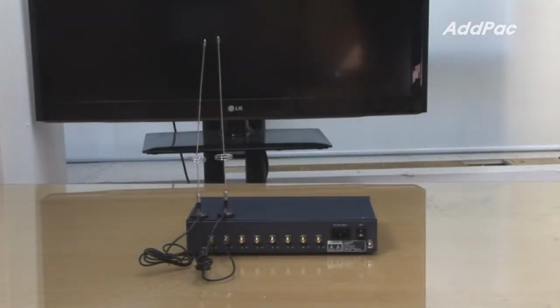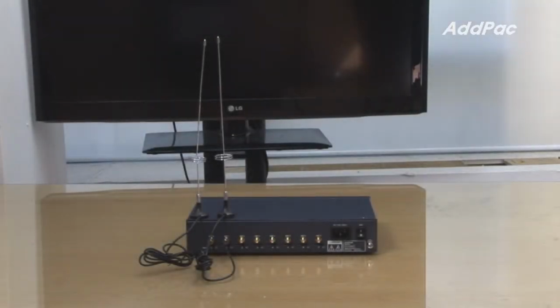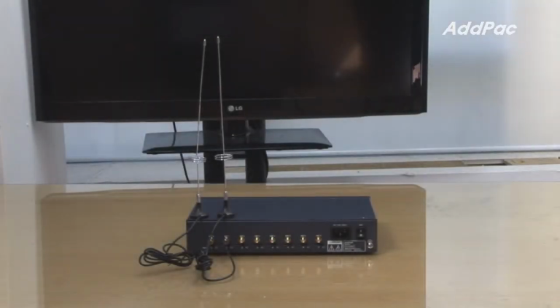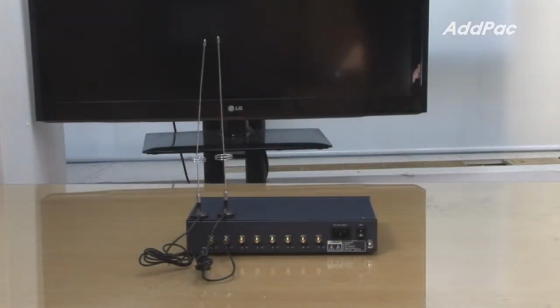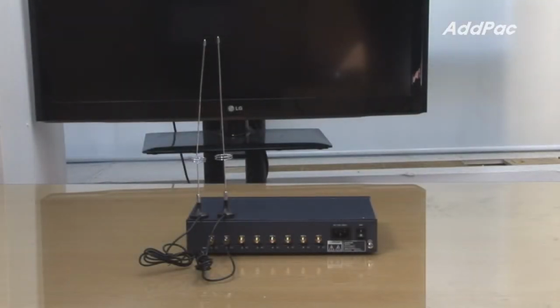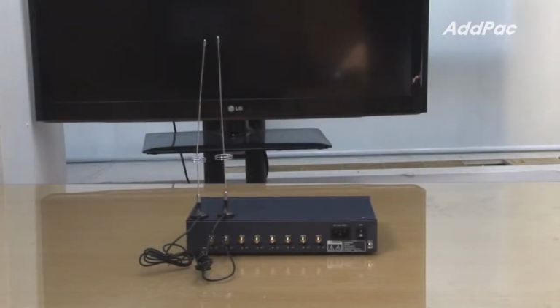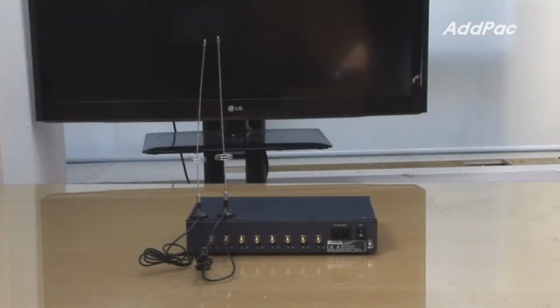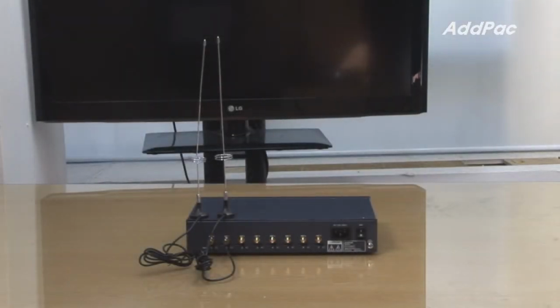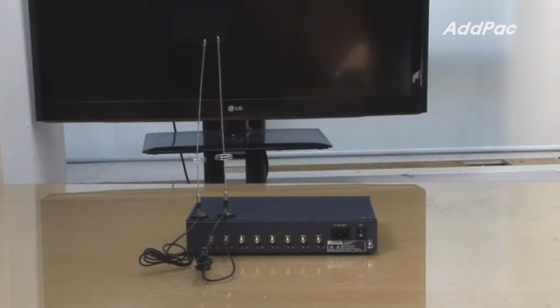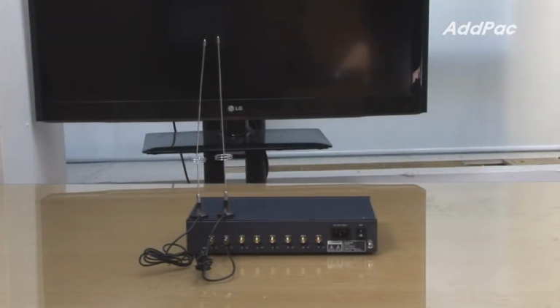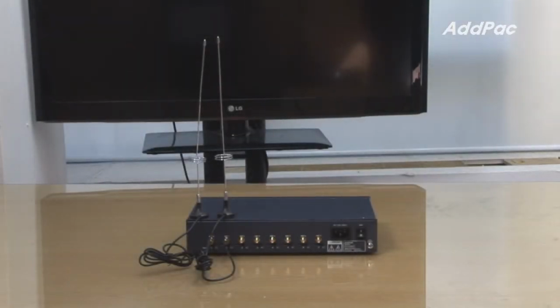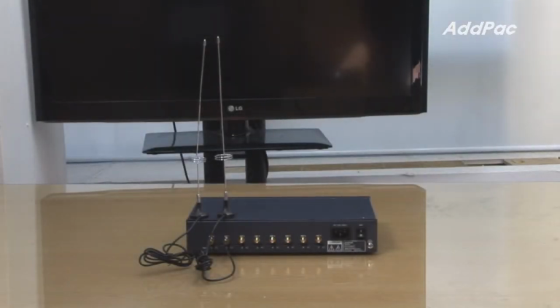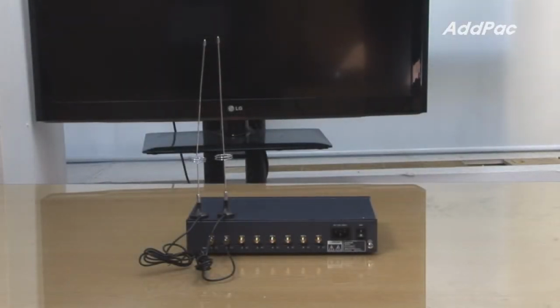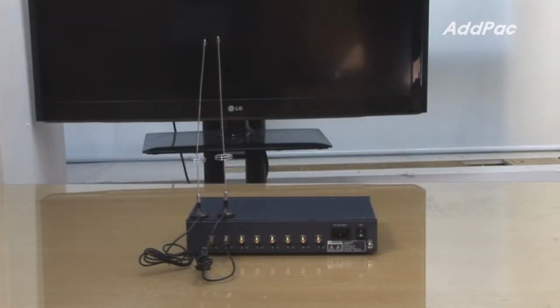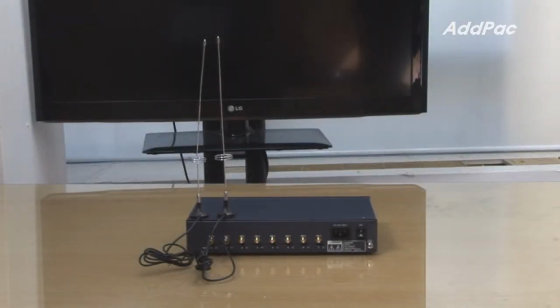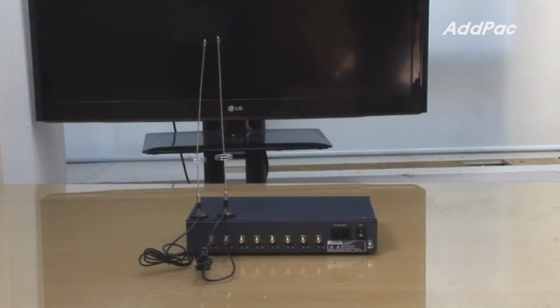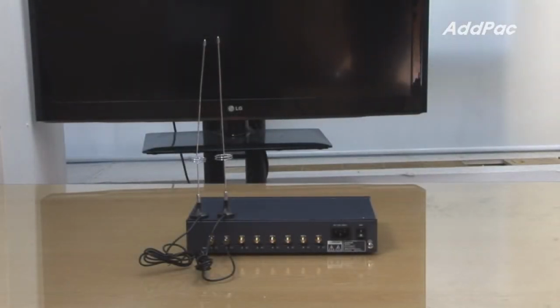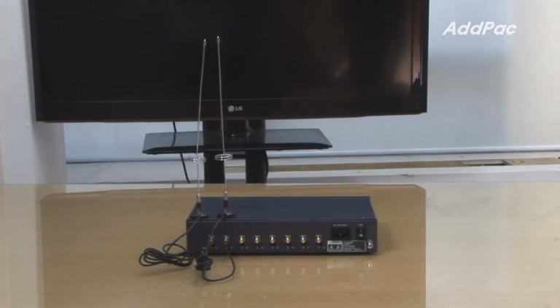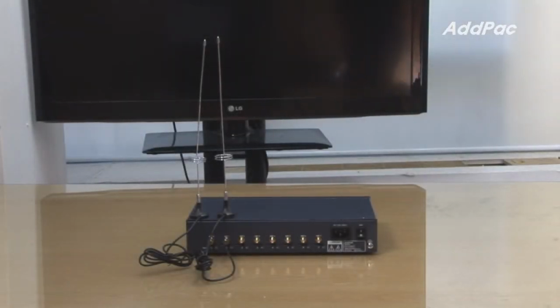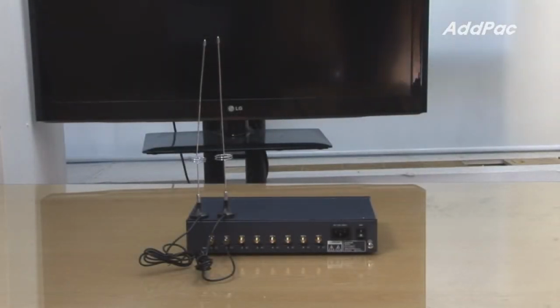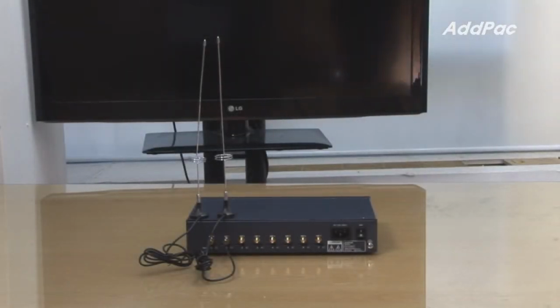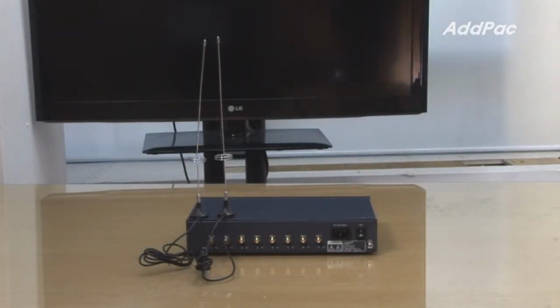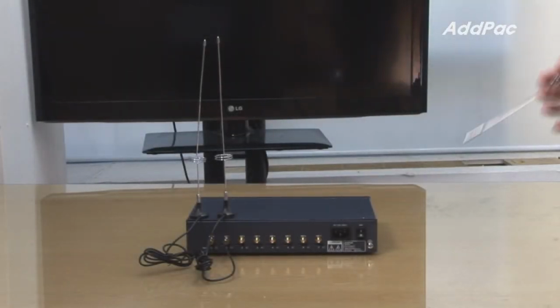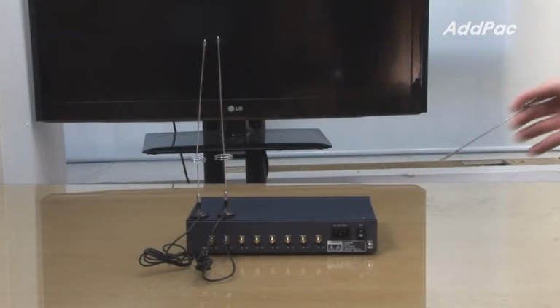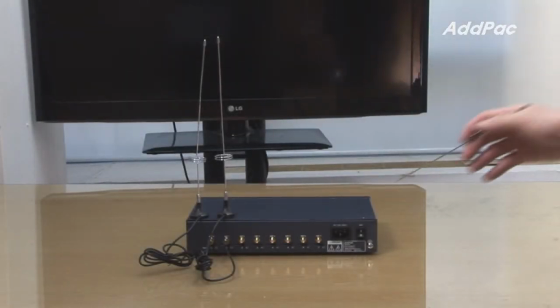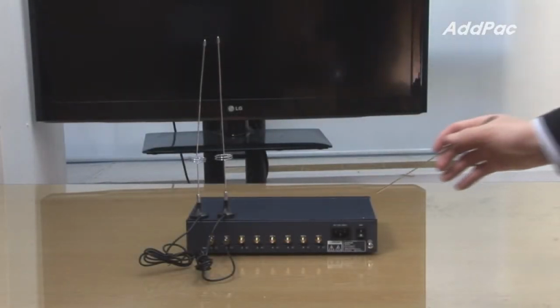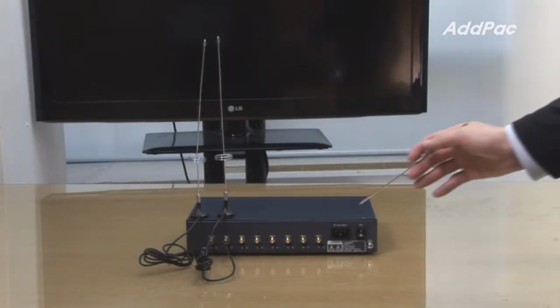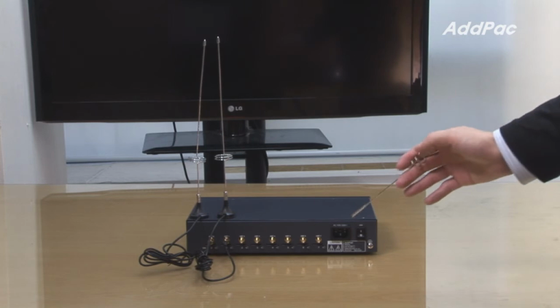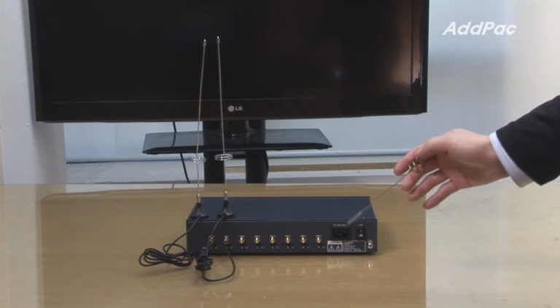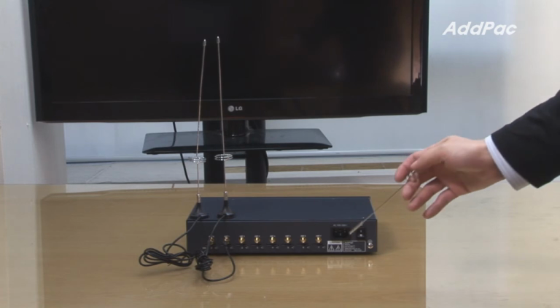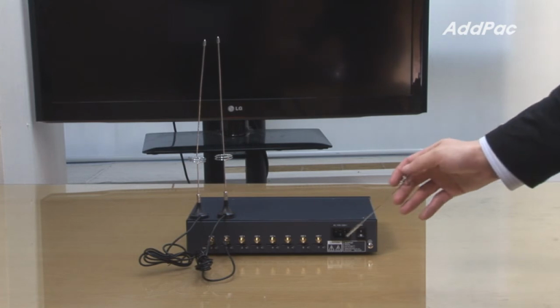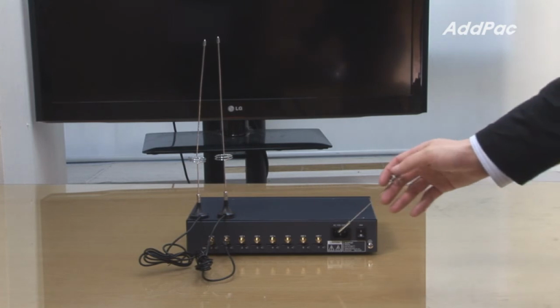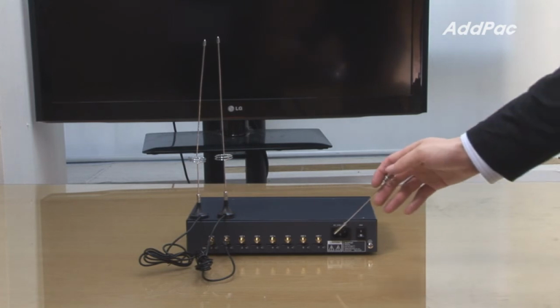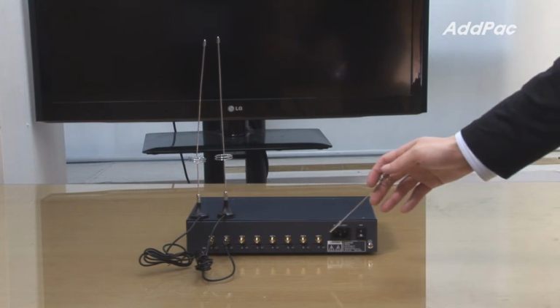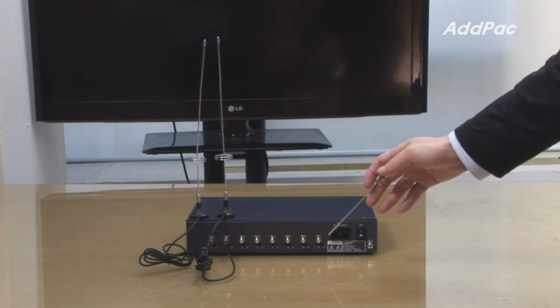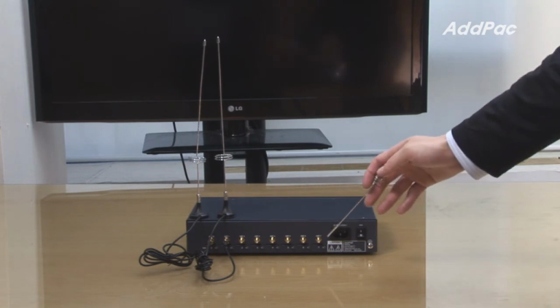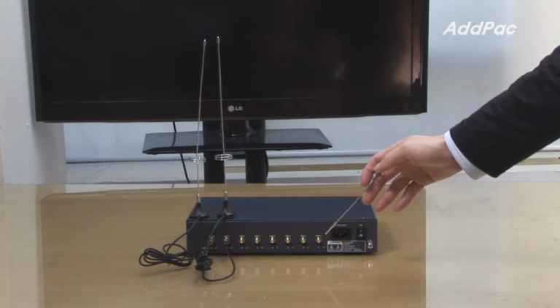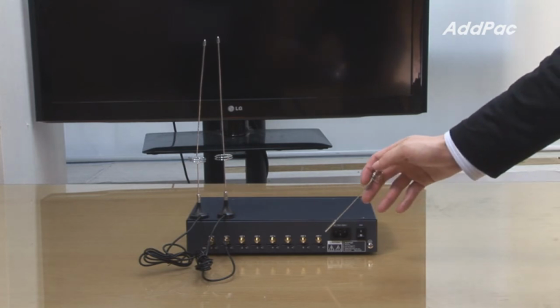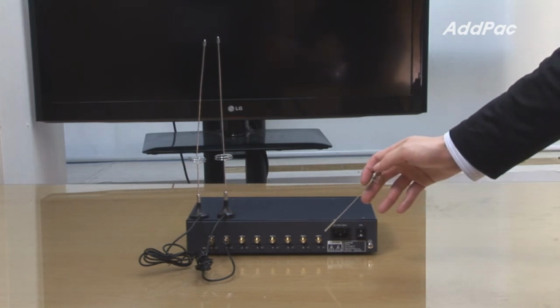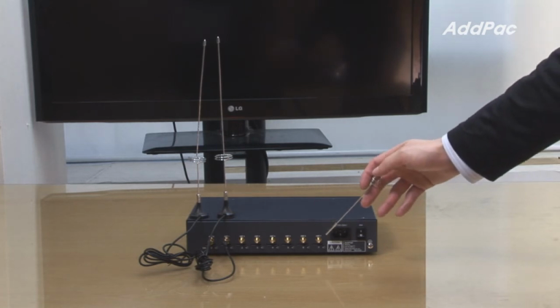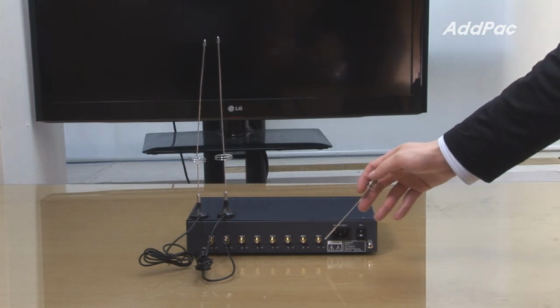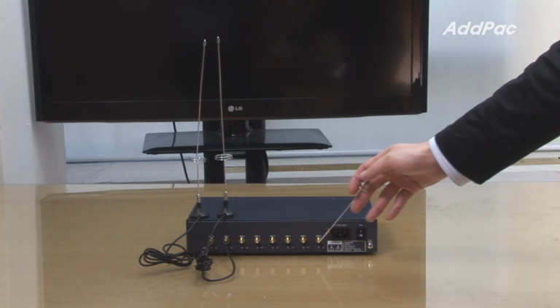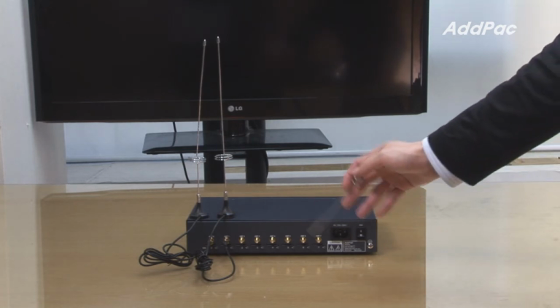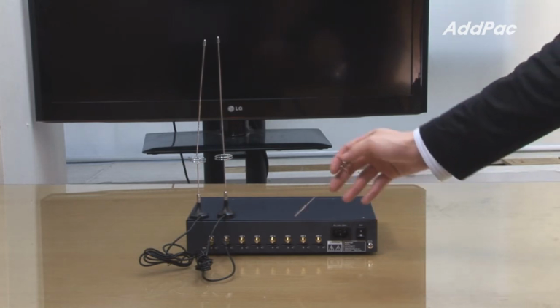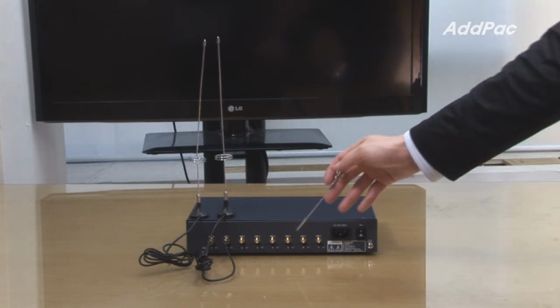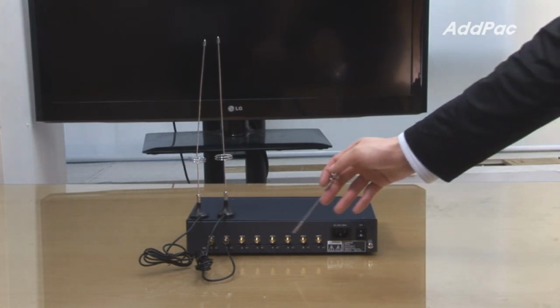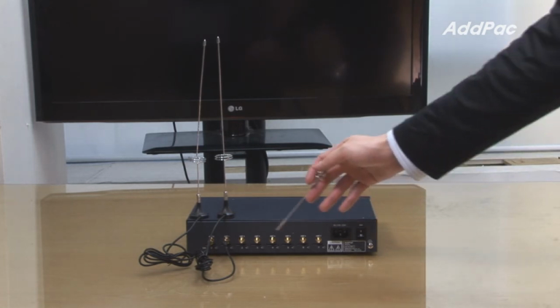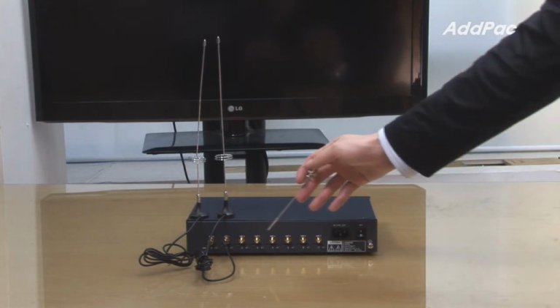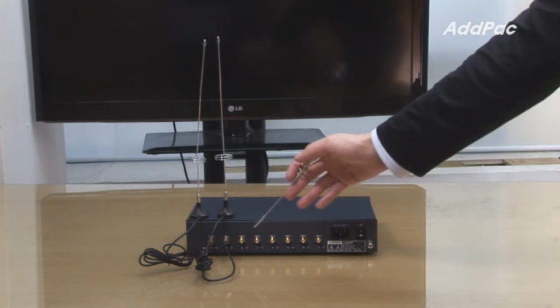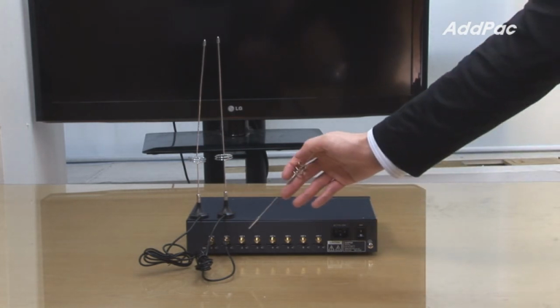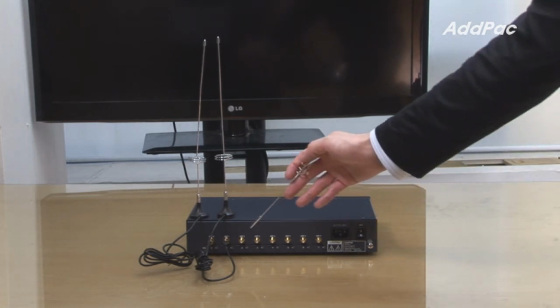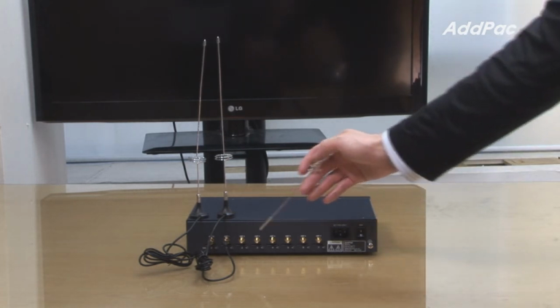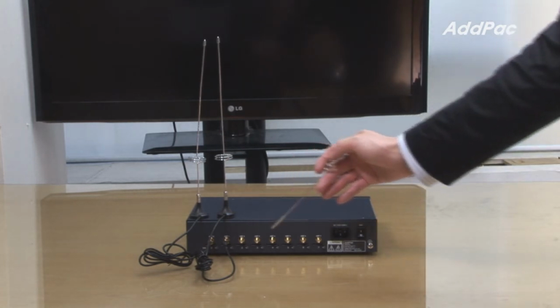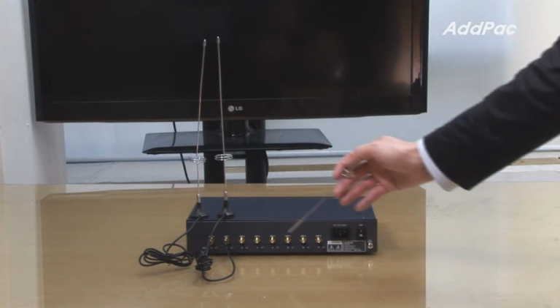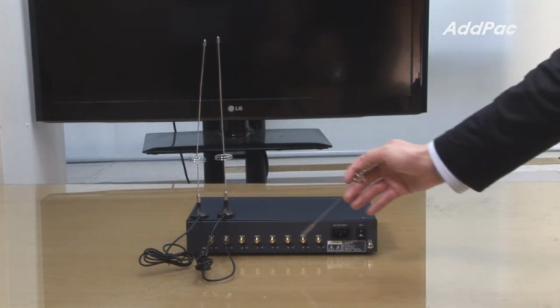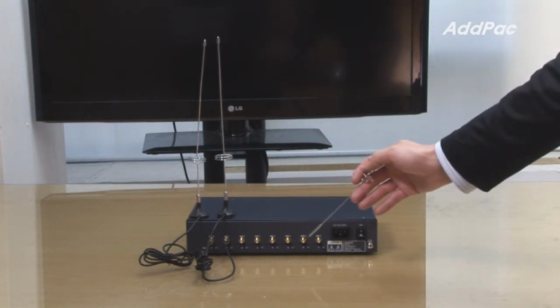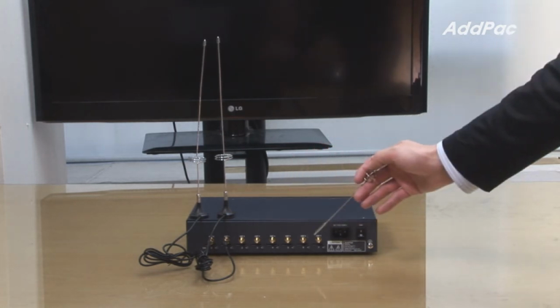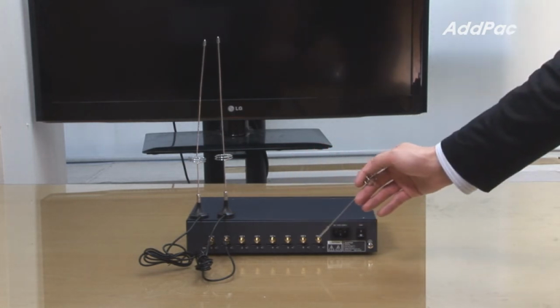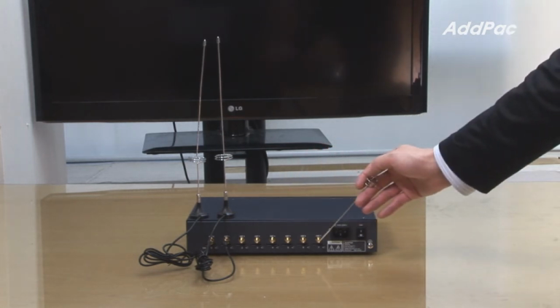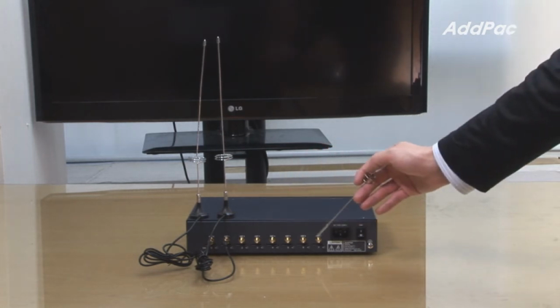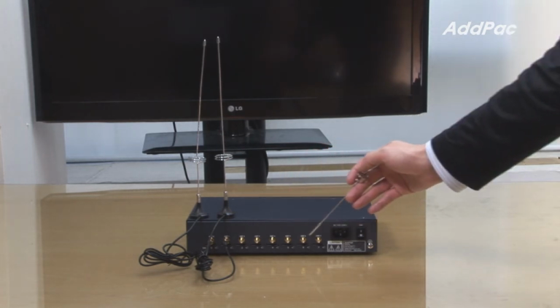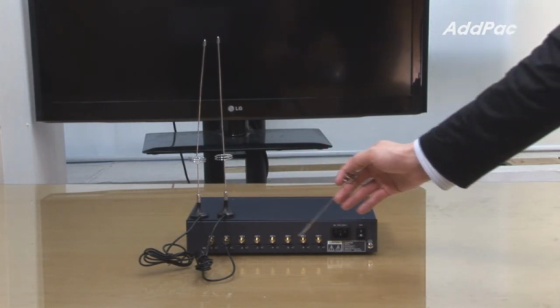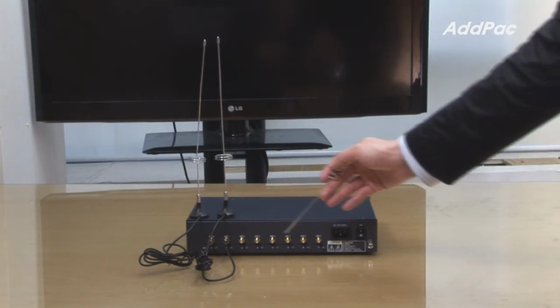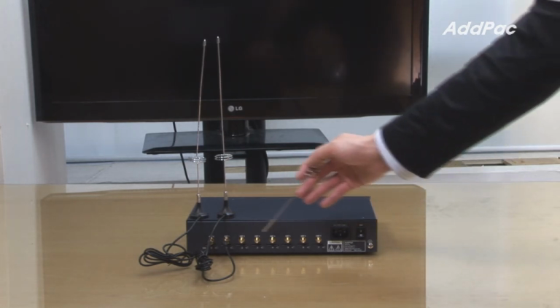At the back of APGS-808, it provides eight channel SIM cards as well as eight antennas.